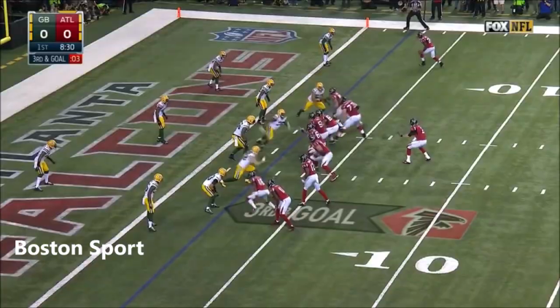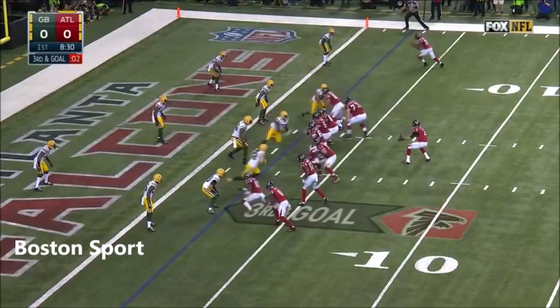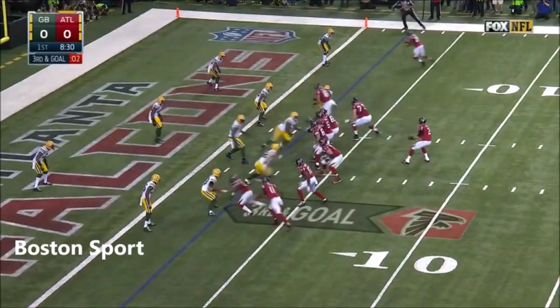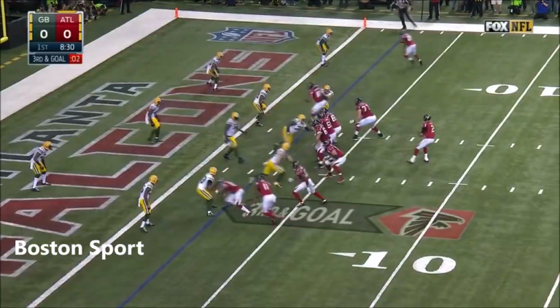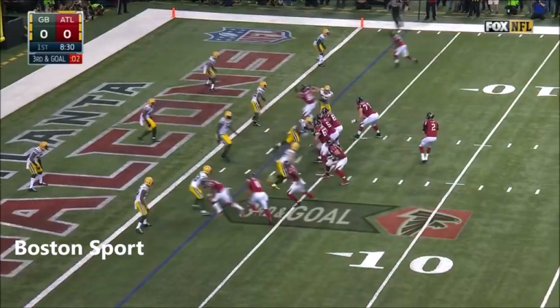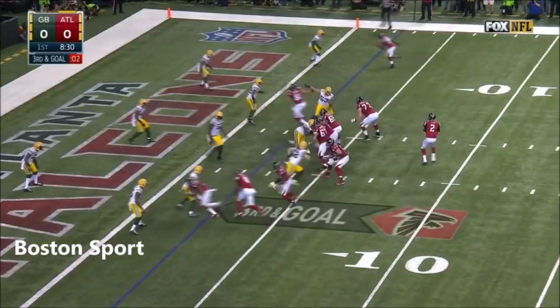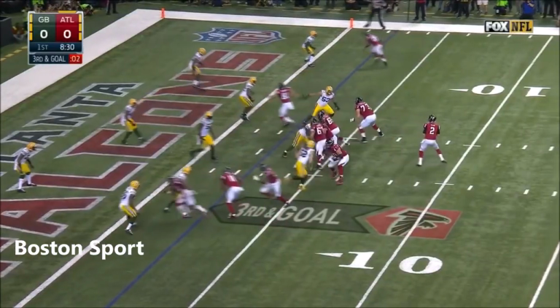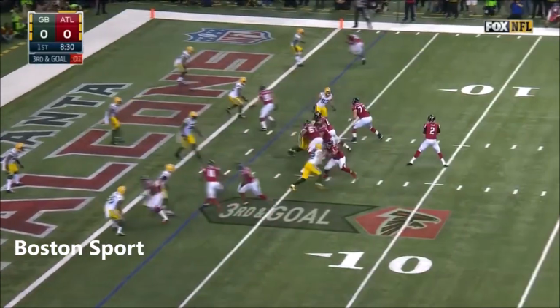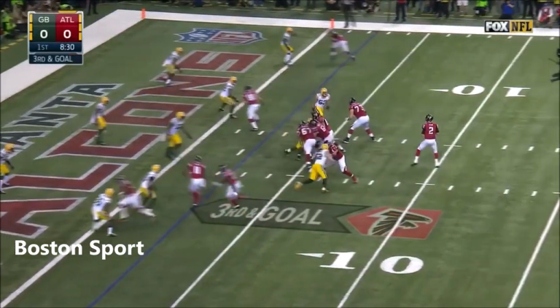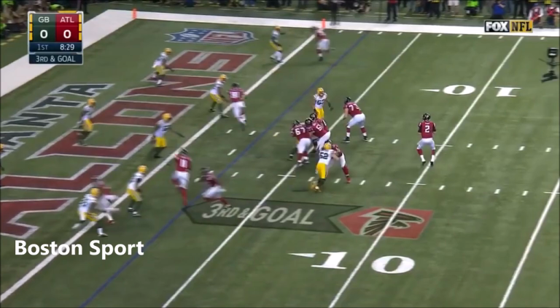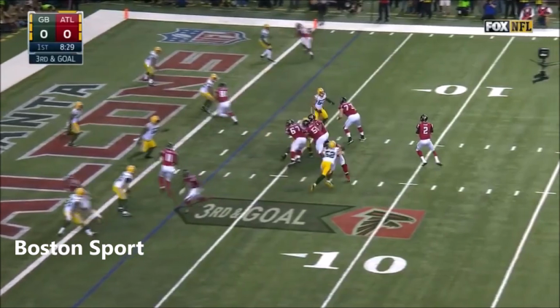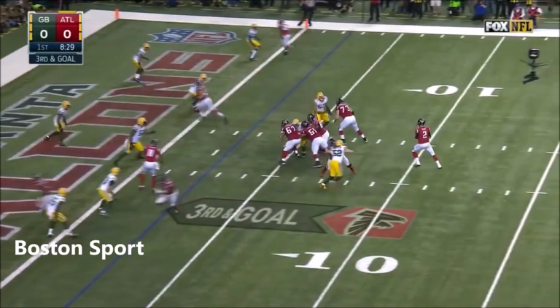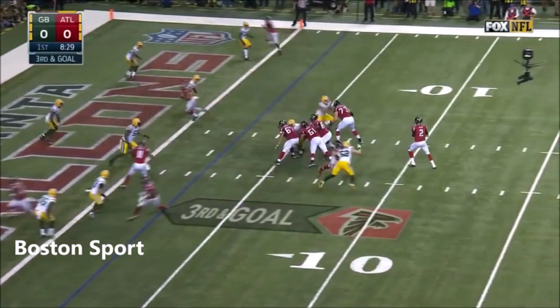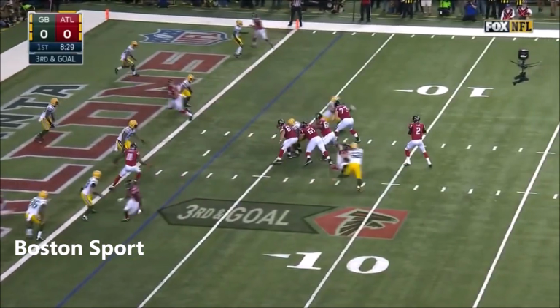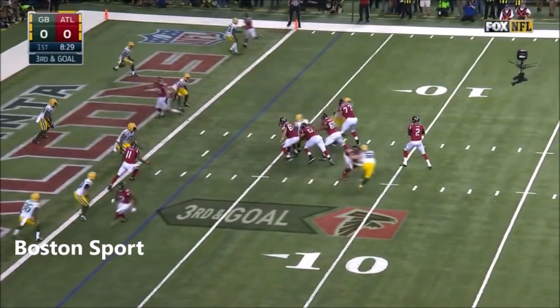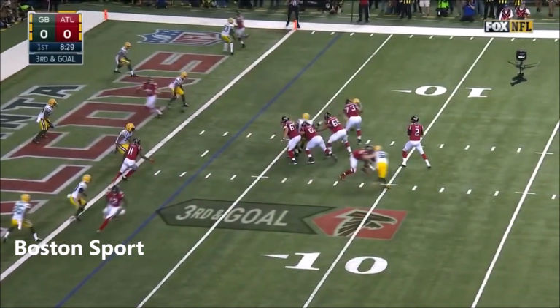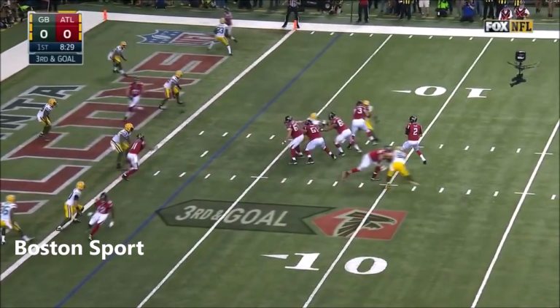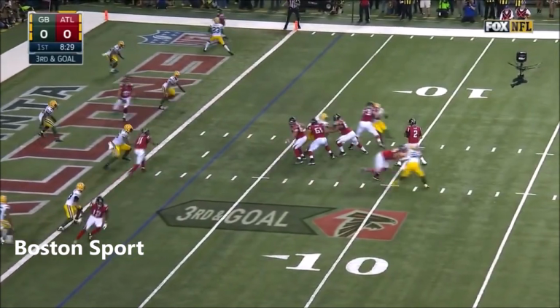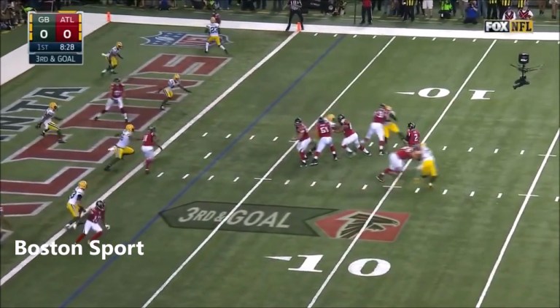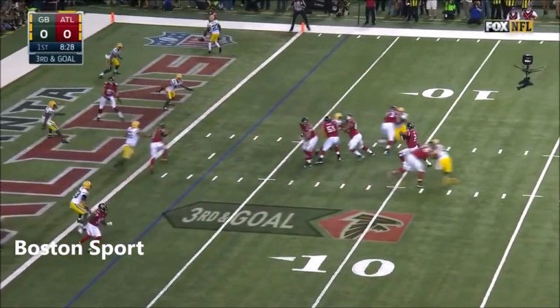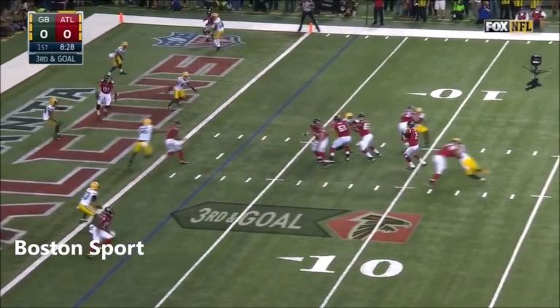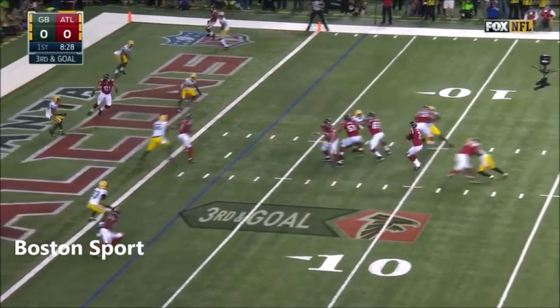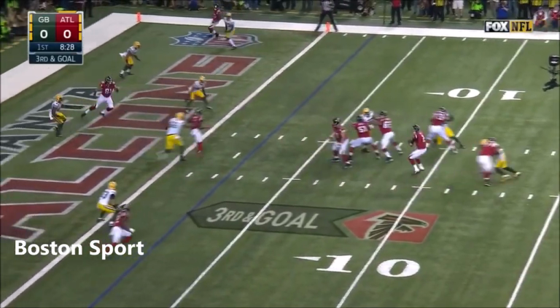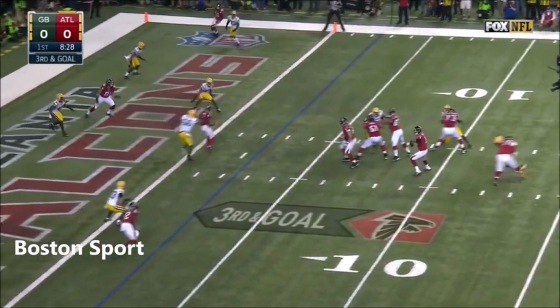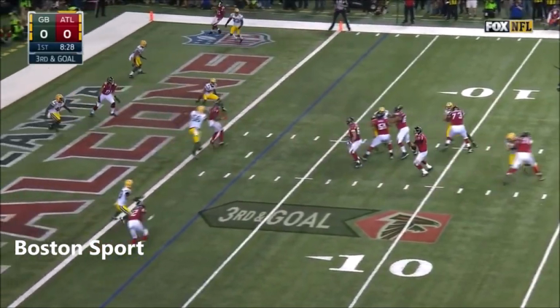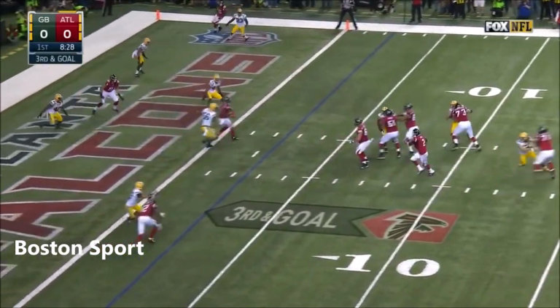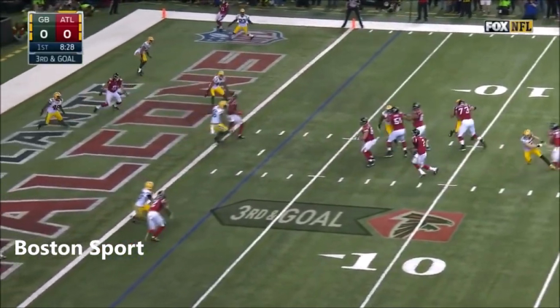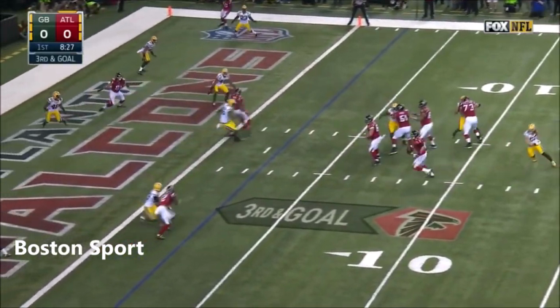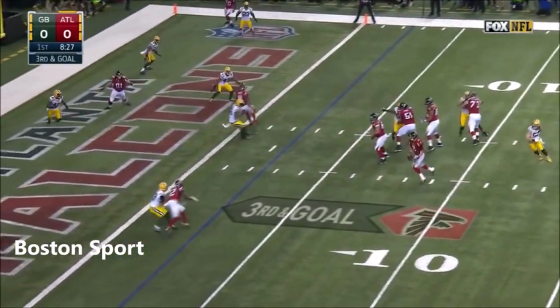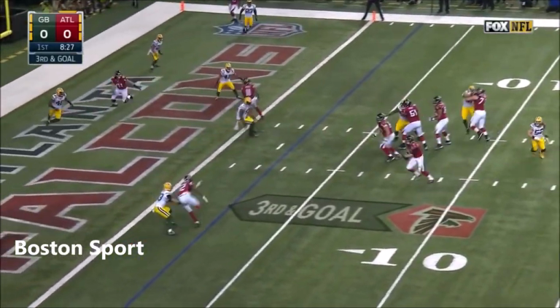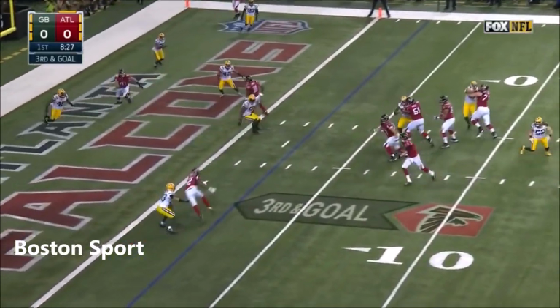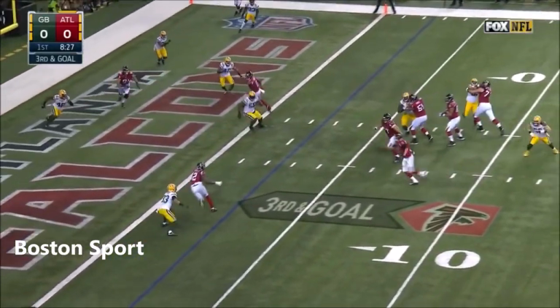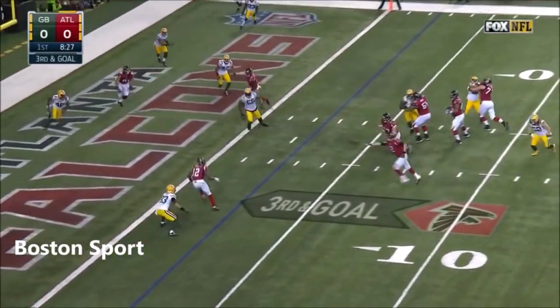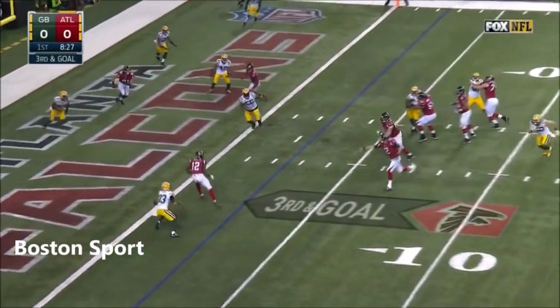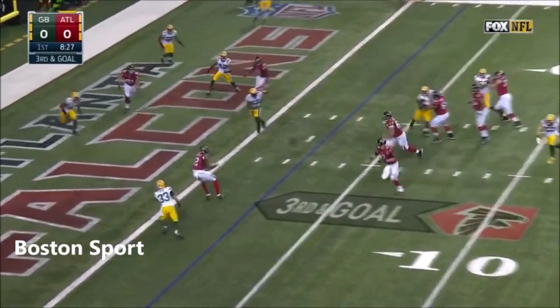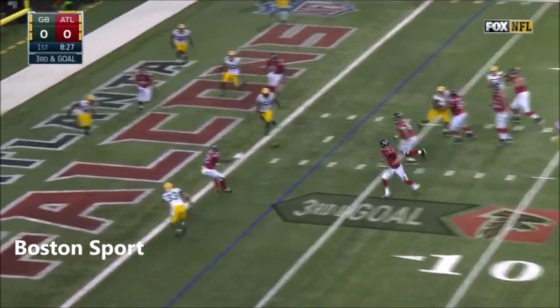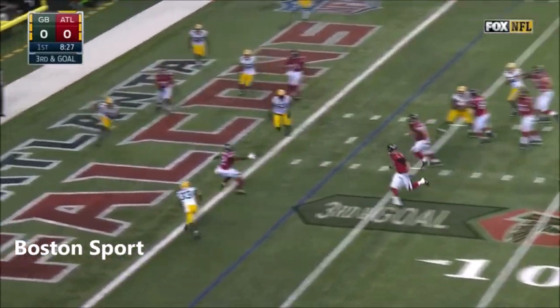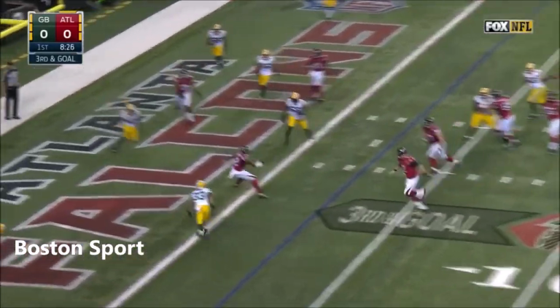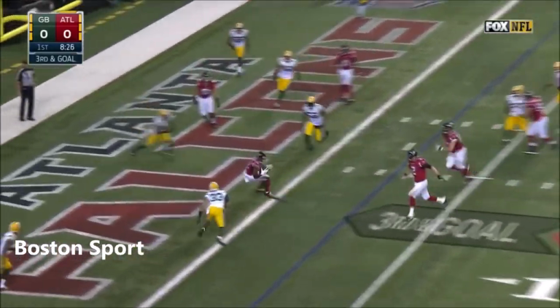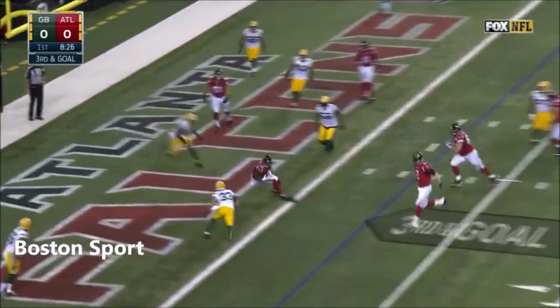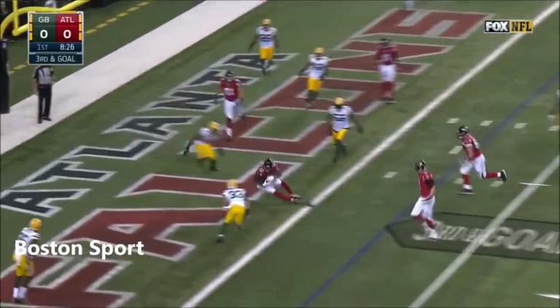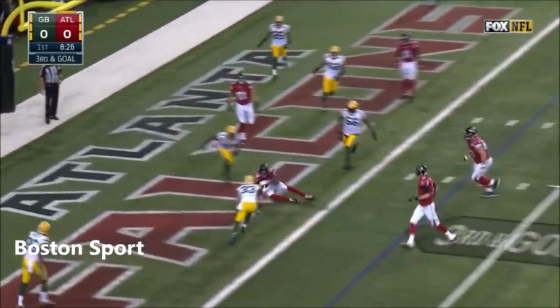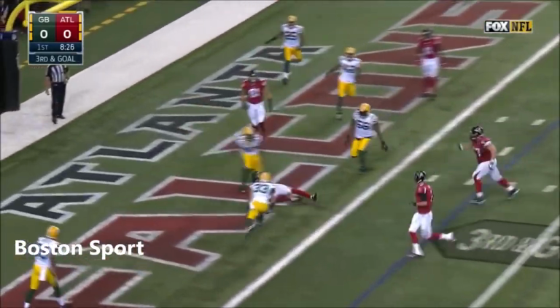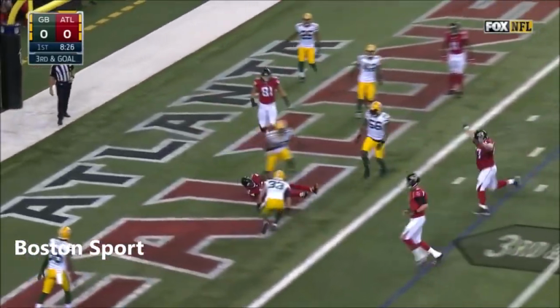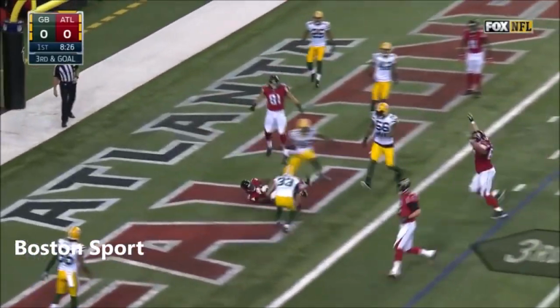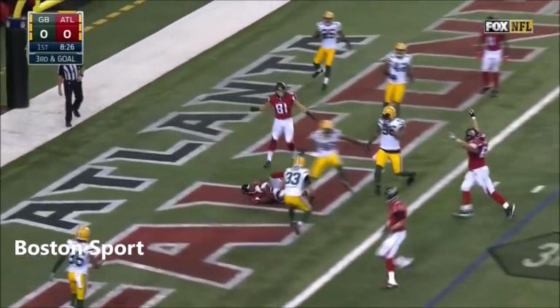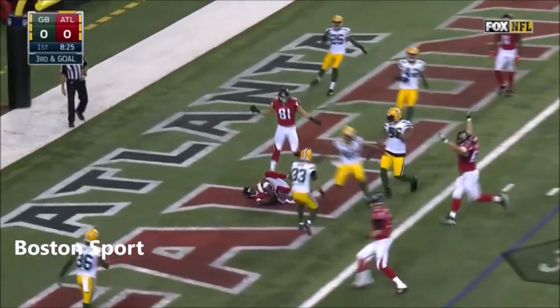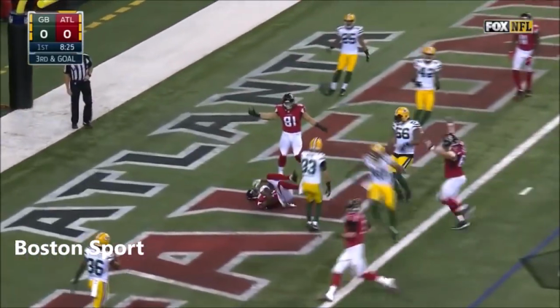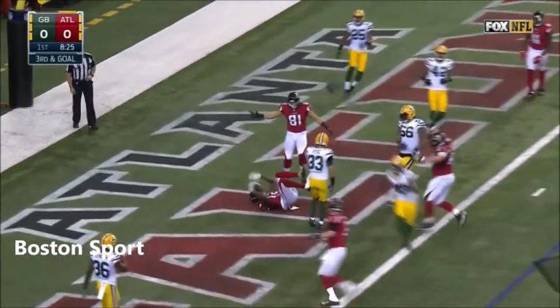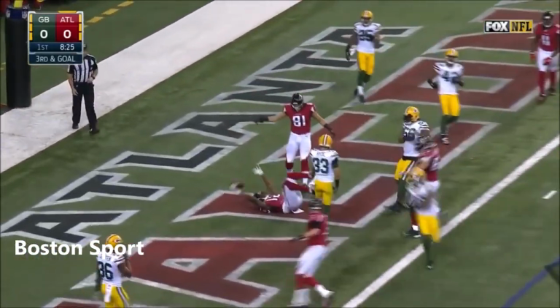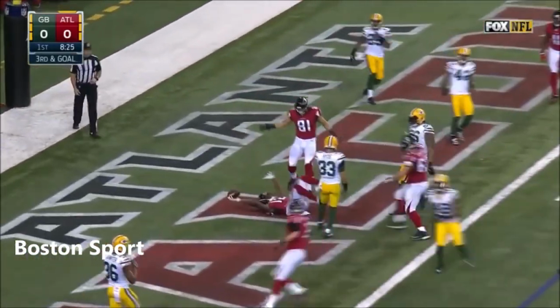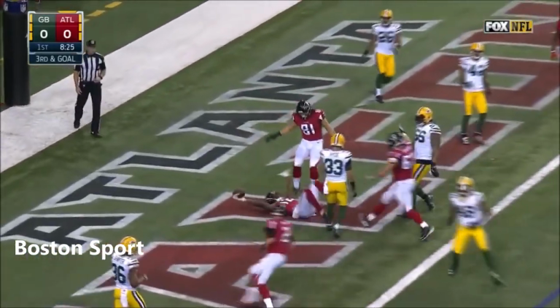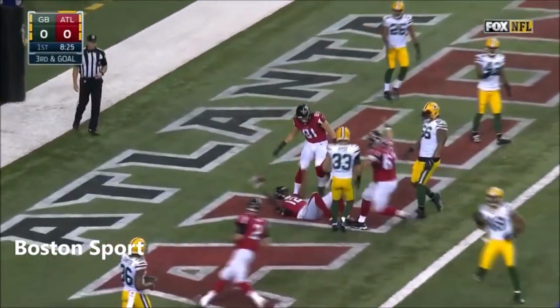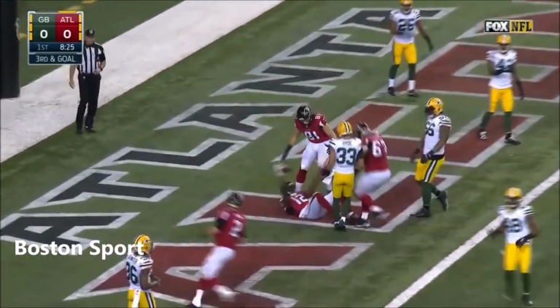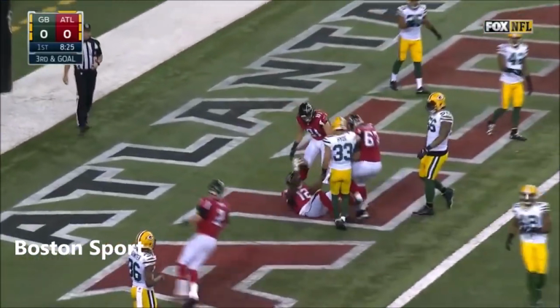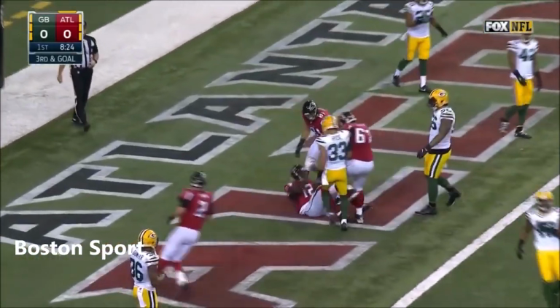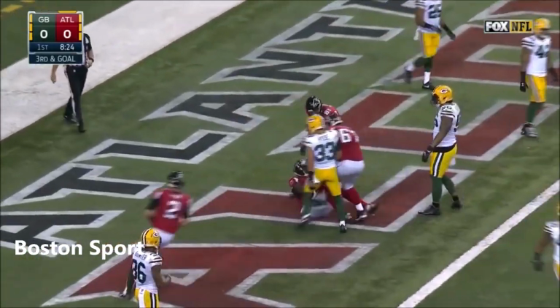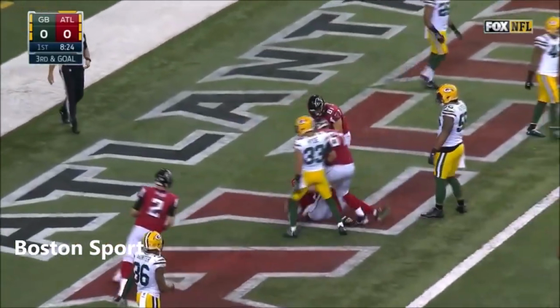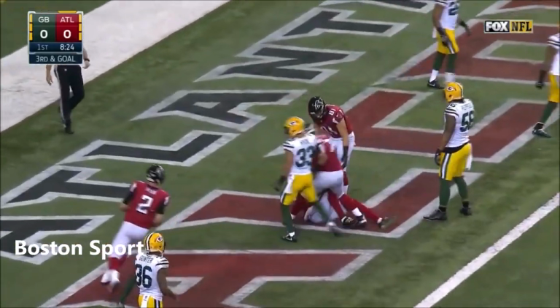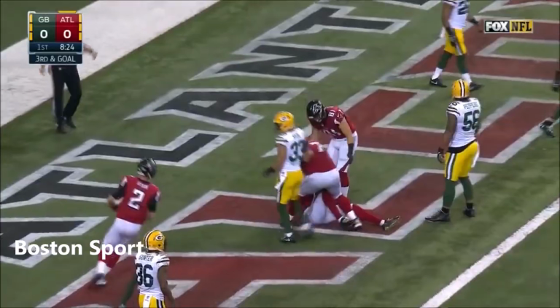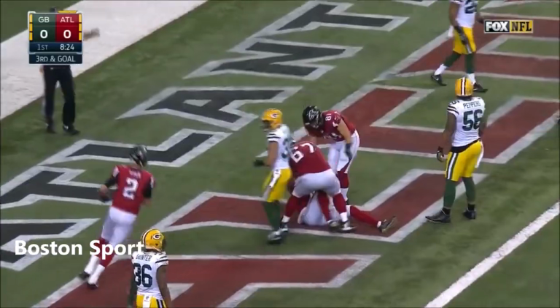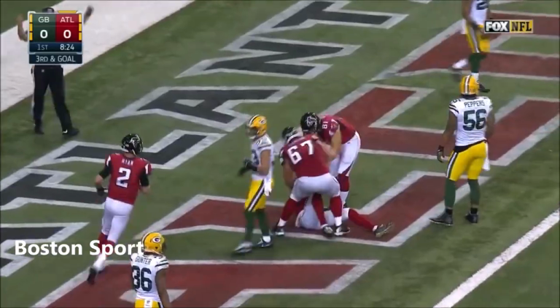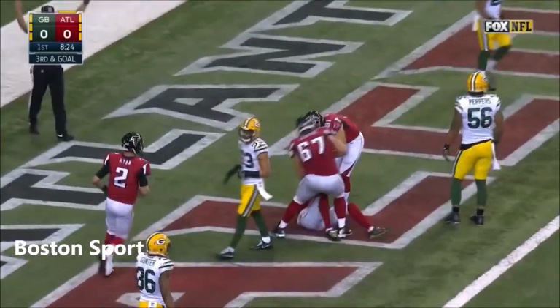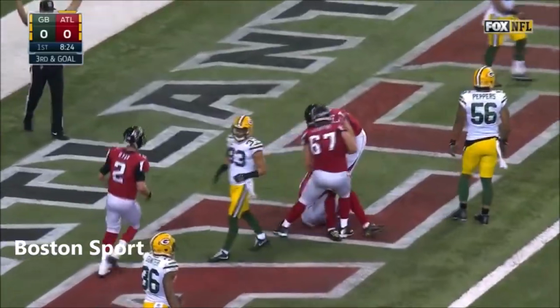Third down and goal. Ryan, flushed out, flips it. Touchdown Atlanta! Sanu!